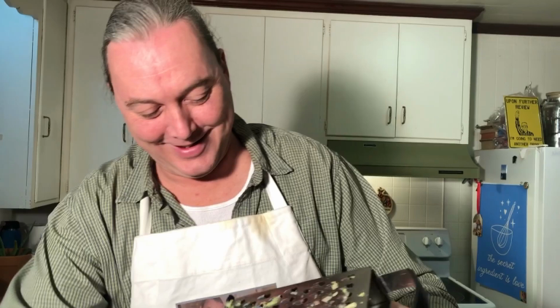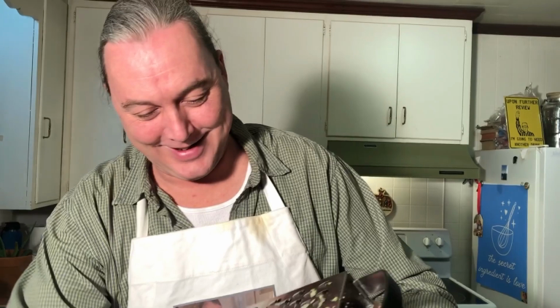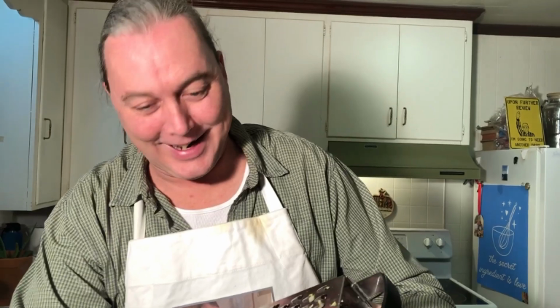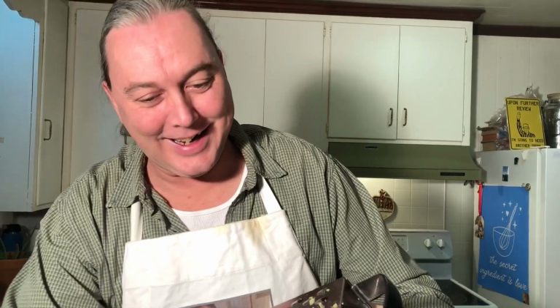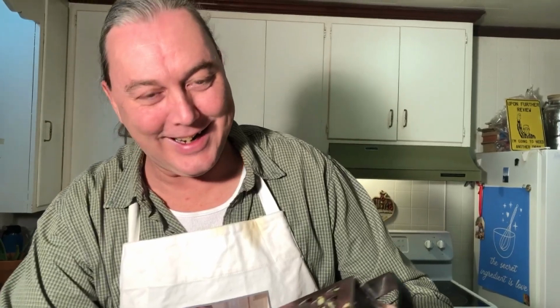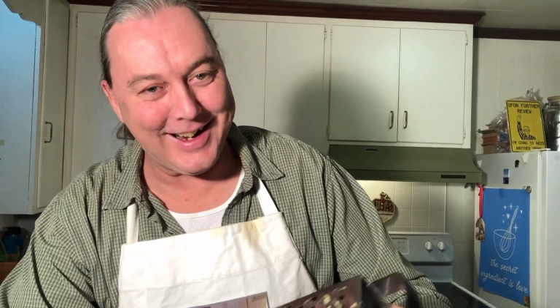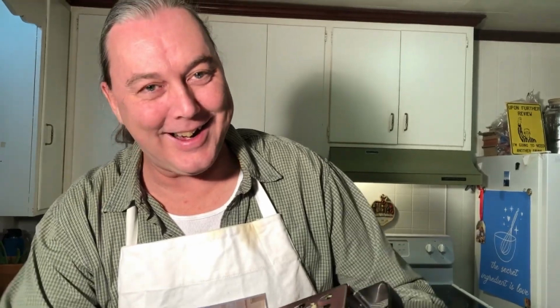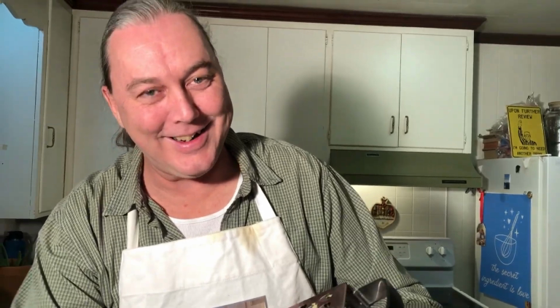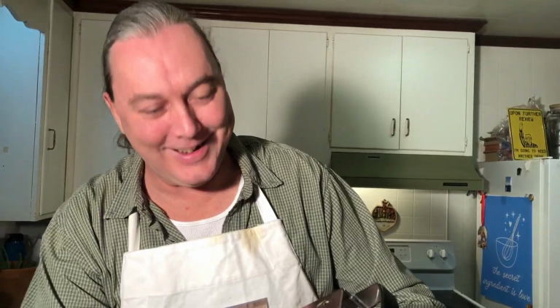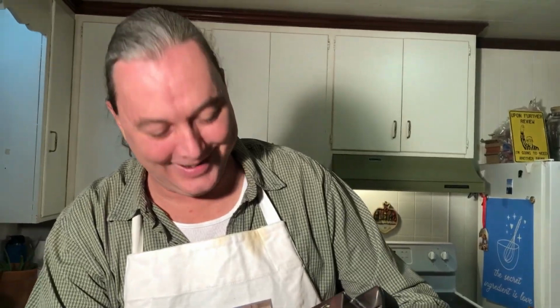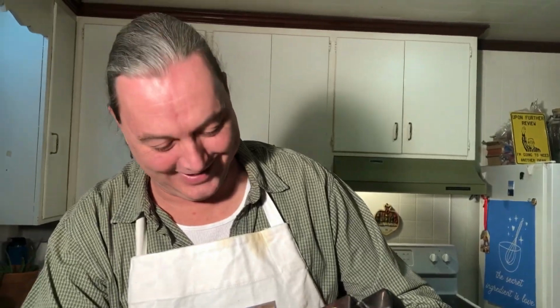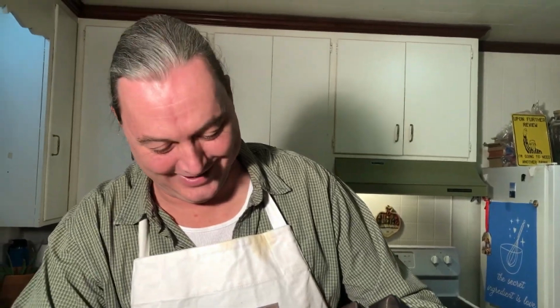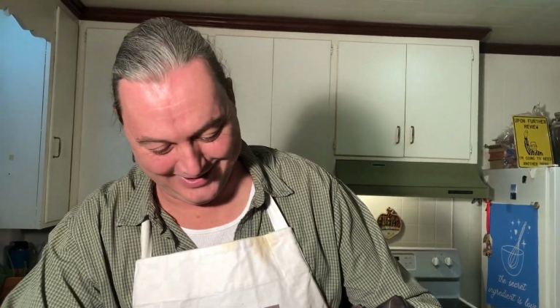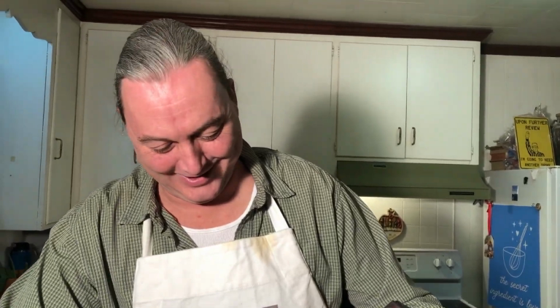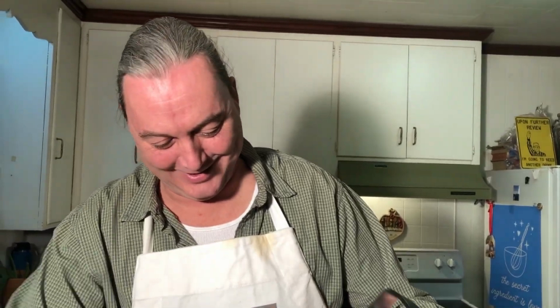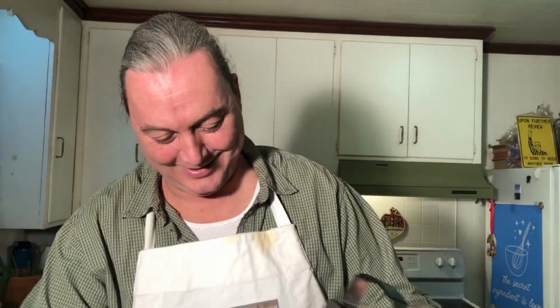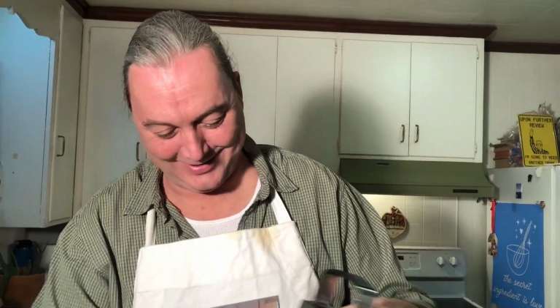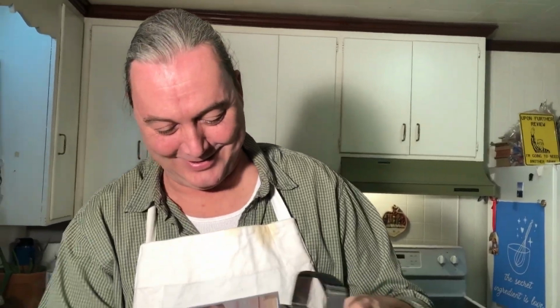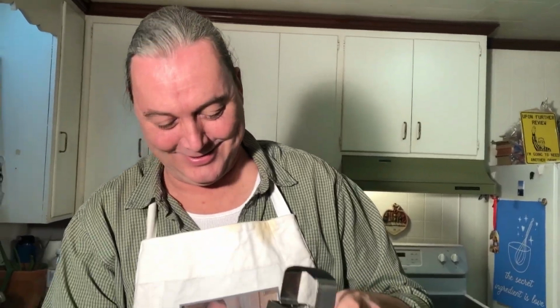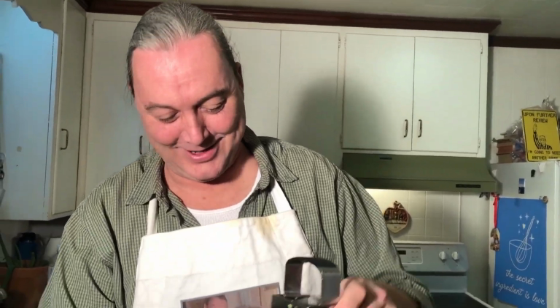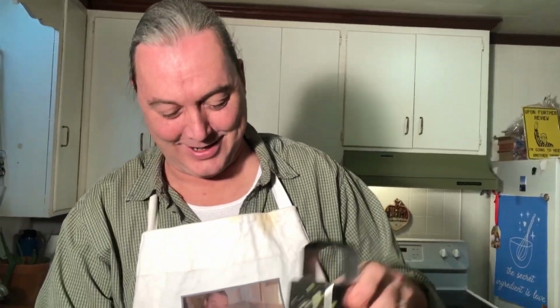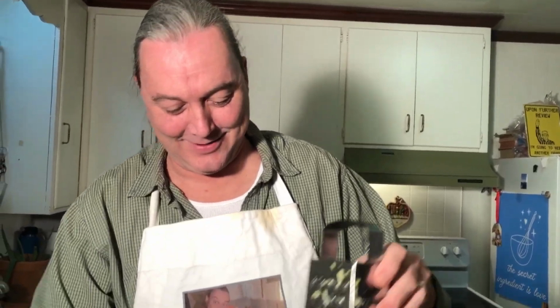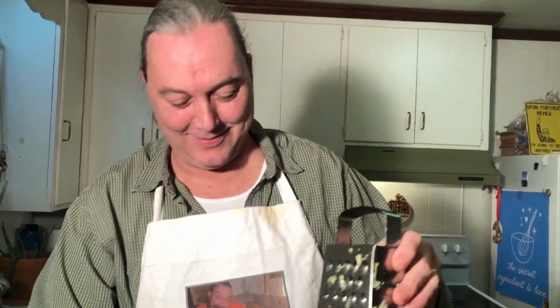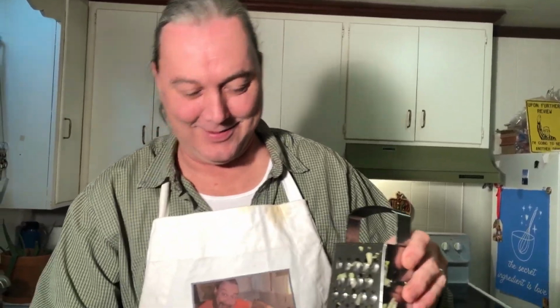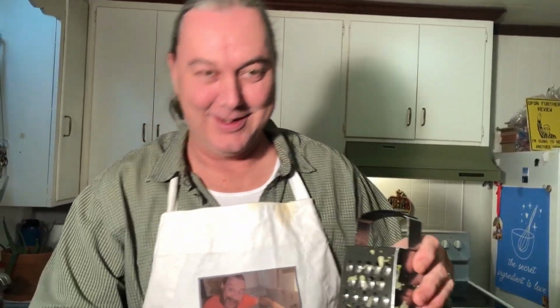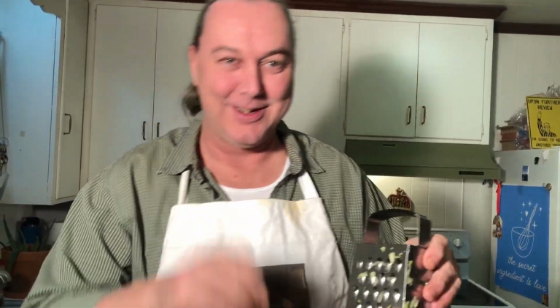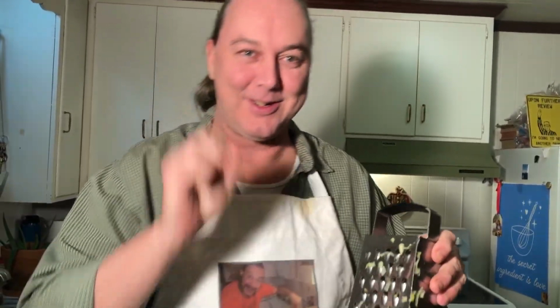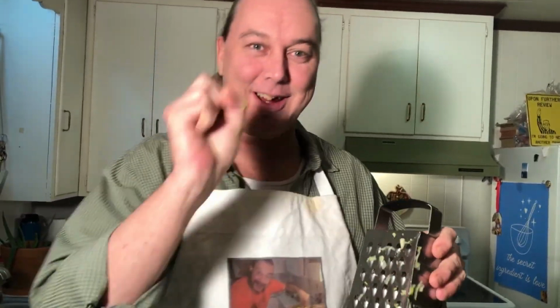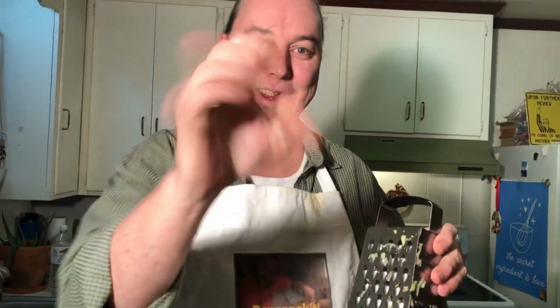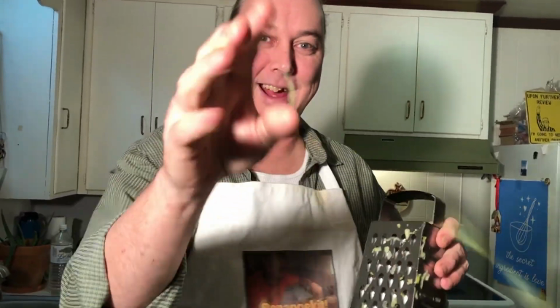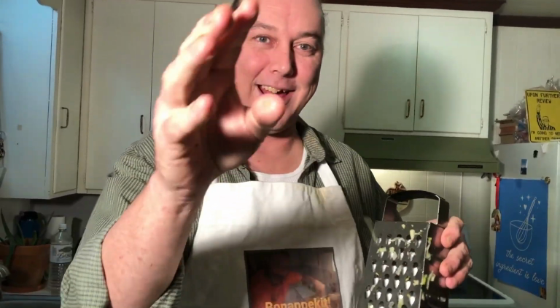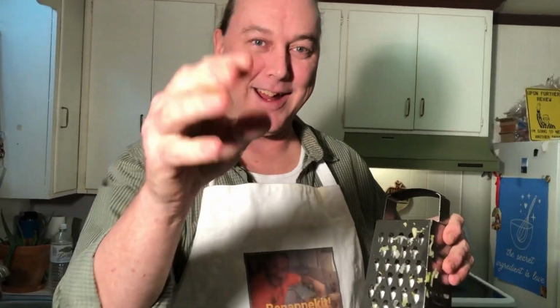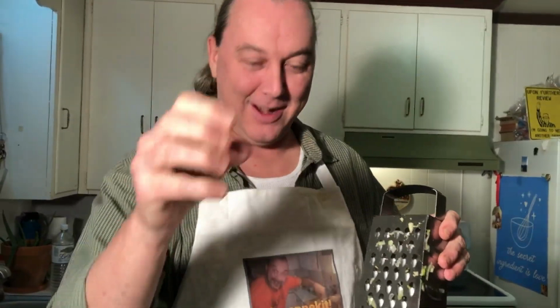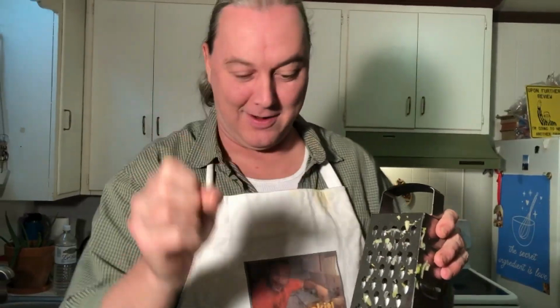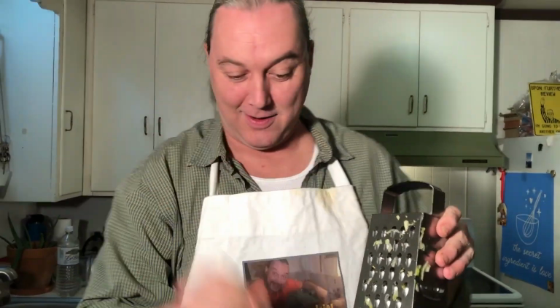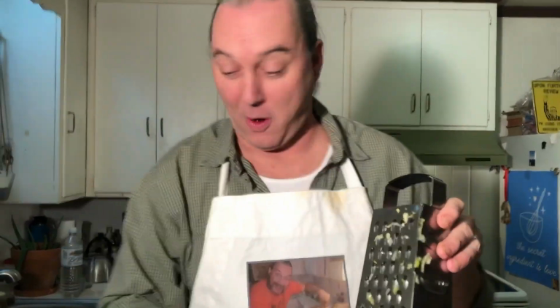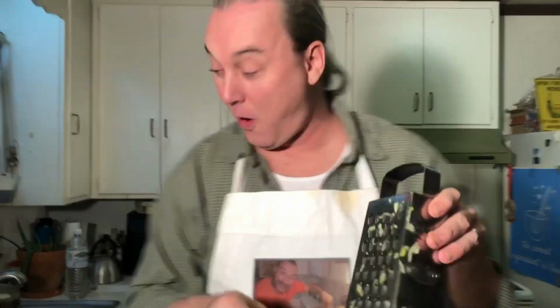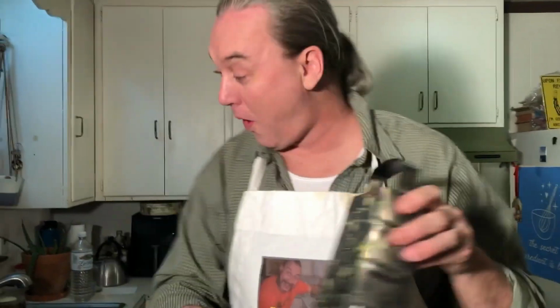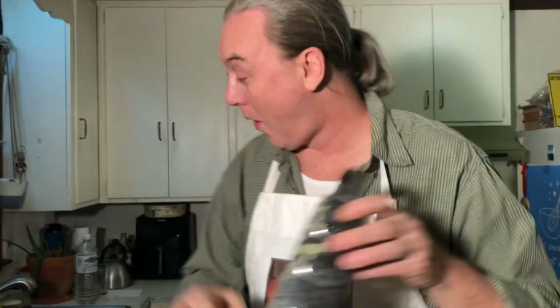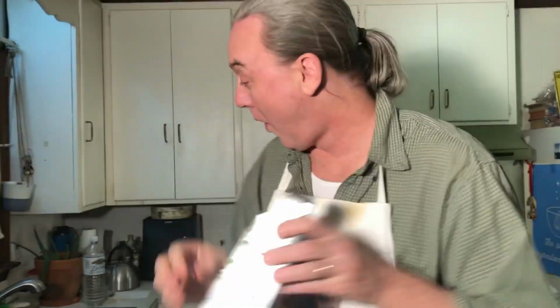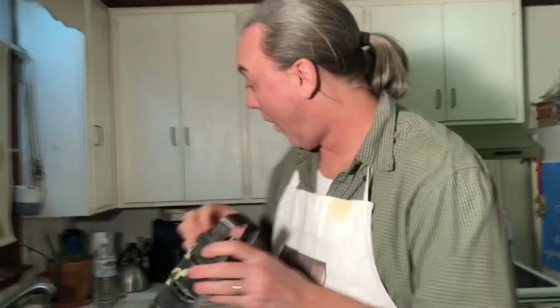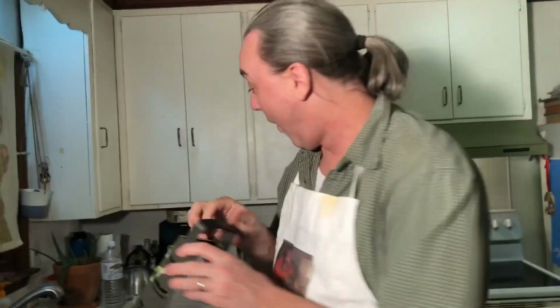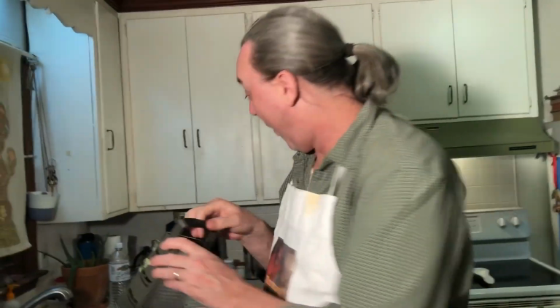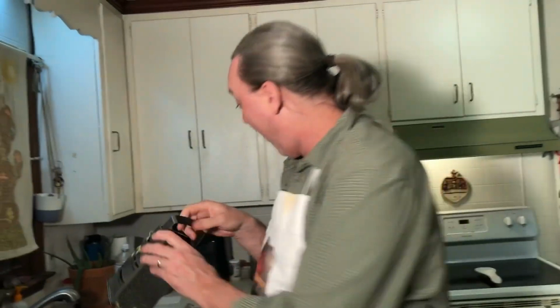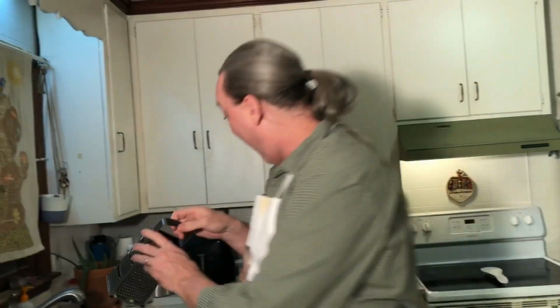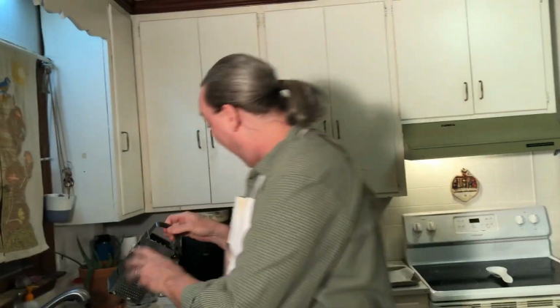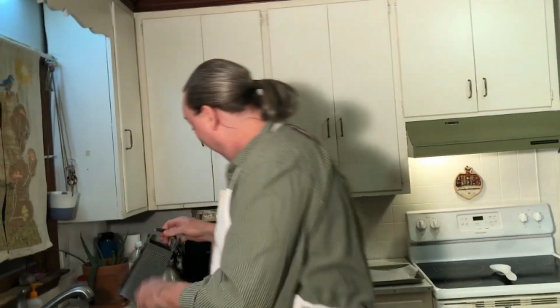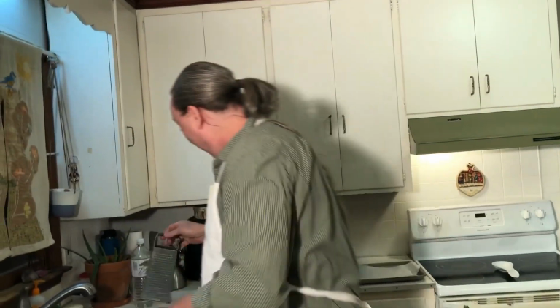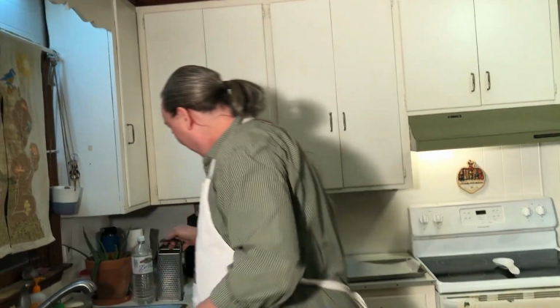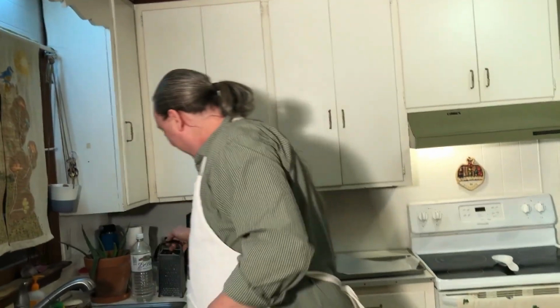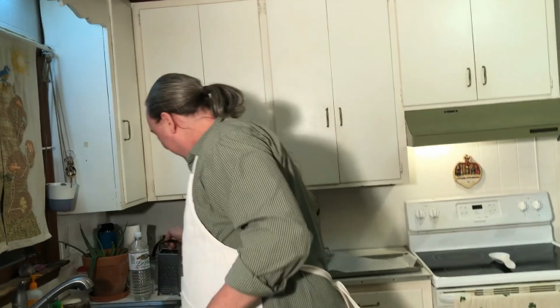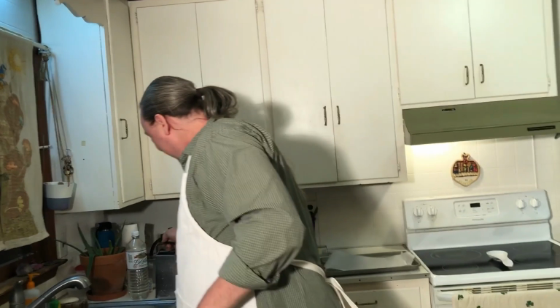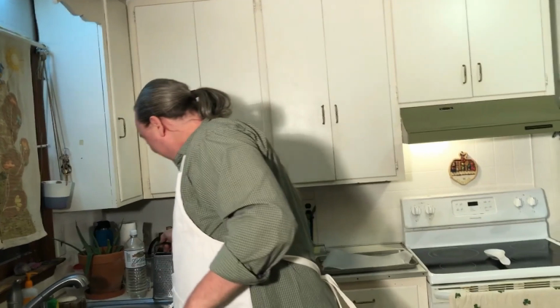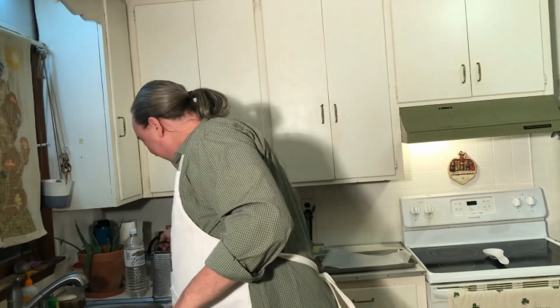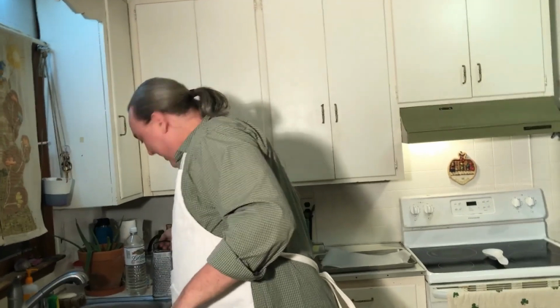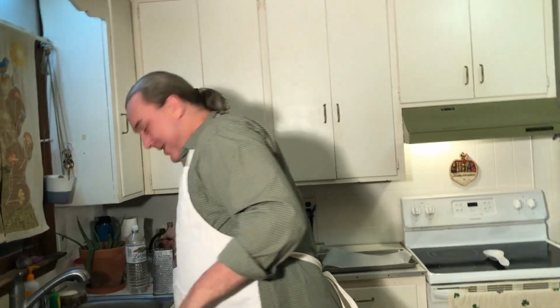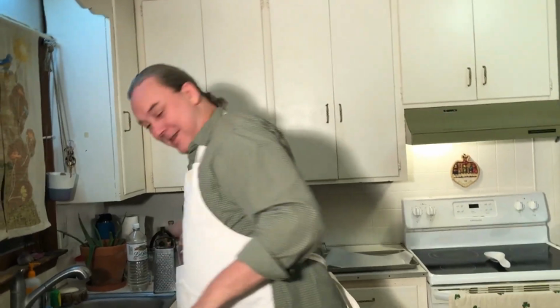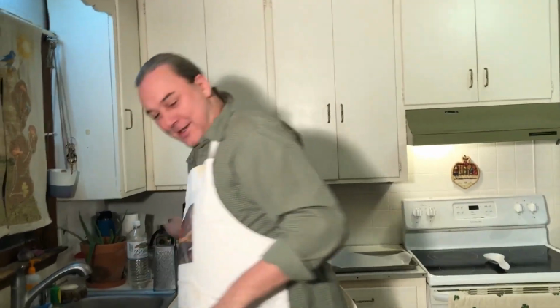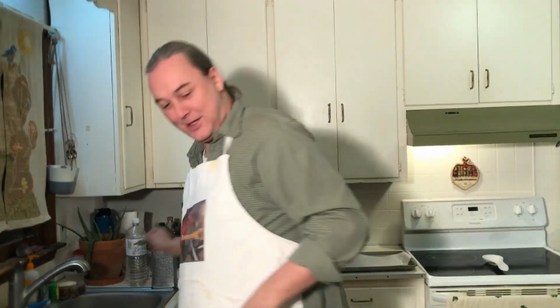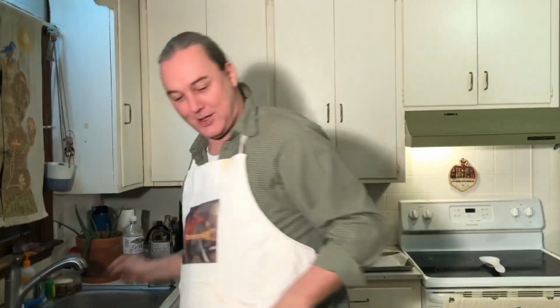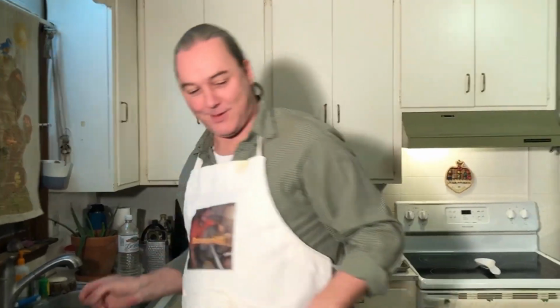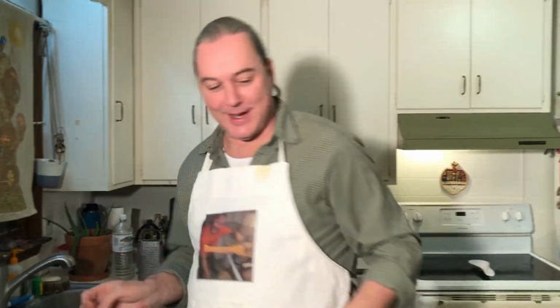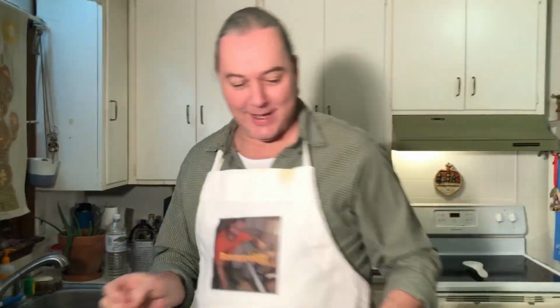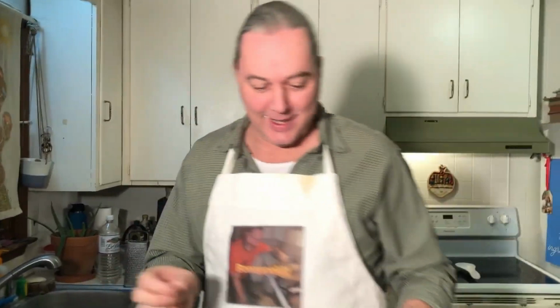Did I get any on you? No. Okay, try that. You got it on your light fixture. 3D.